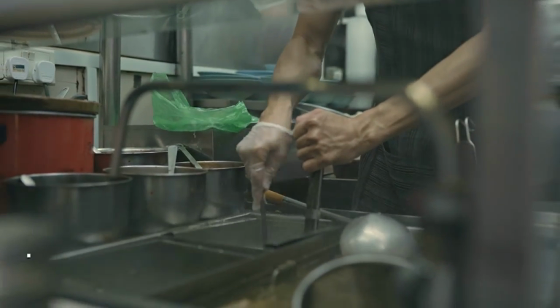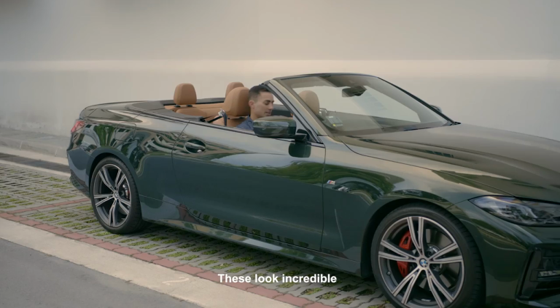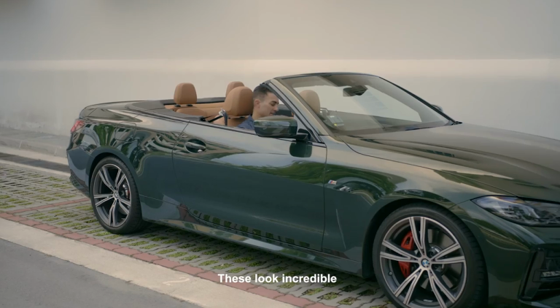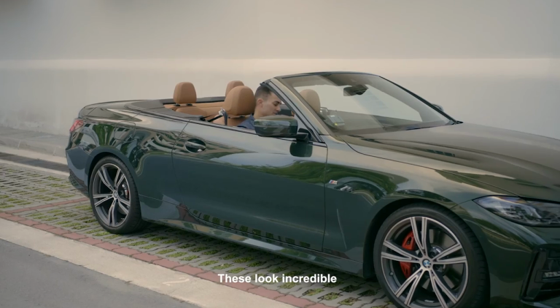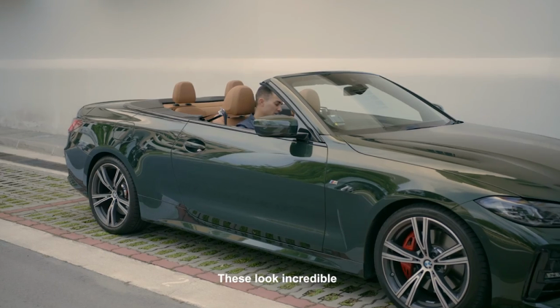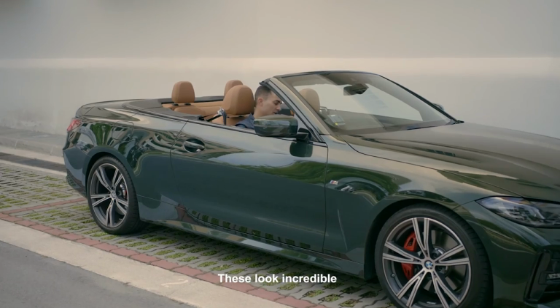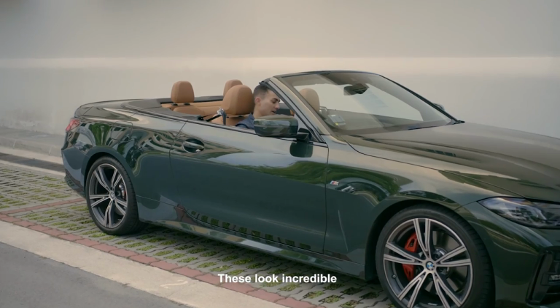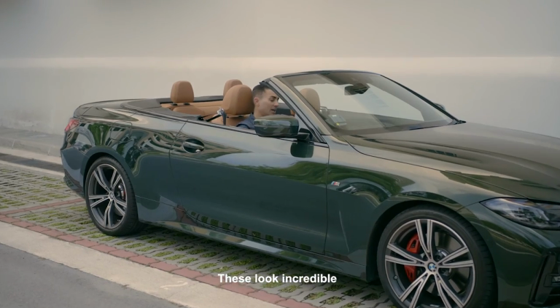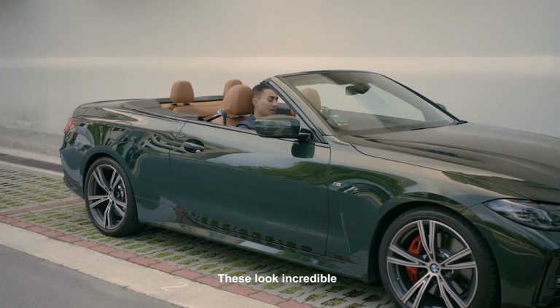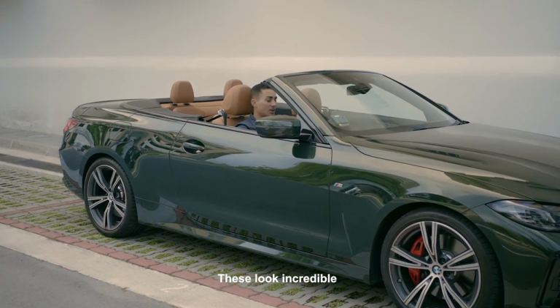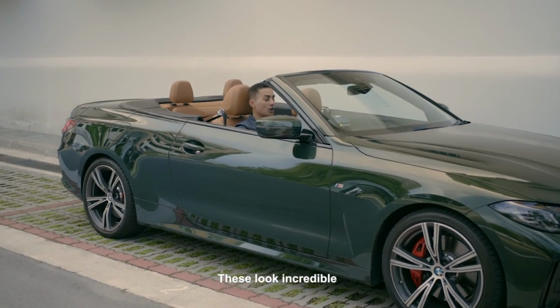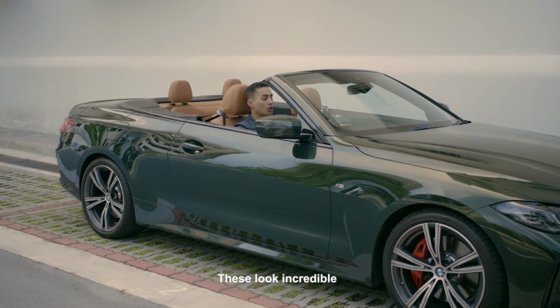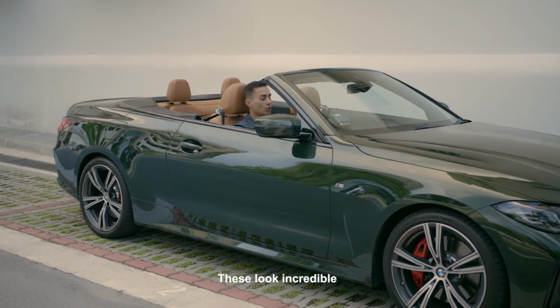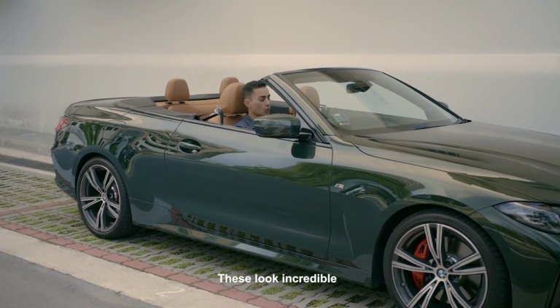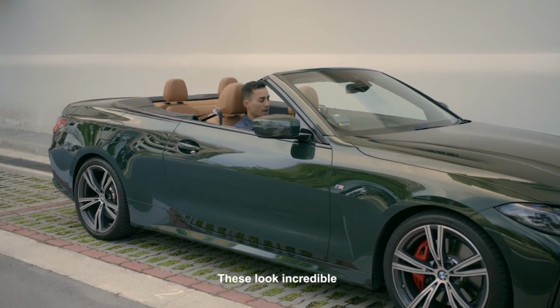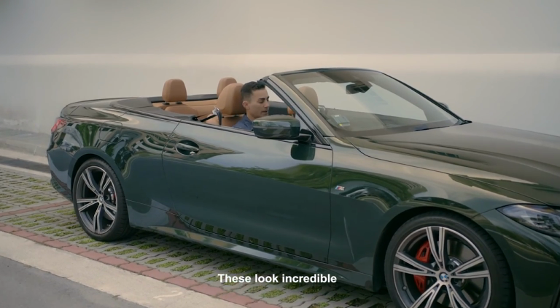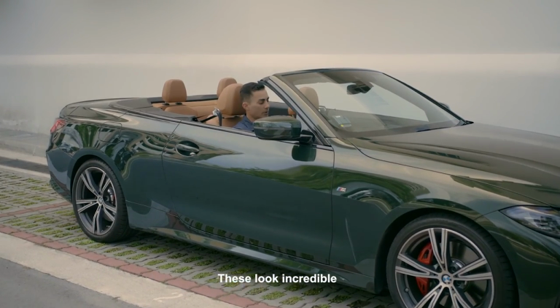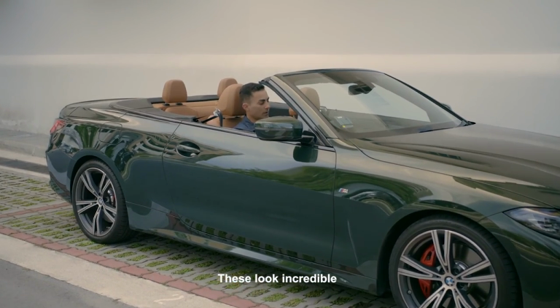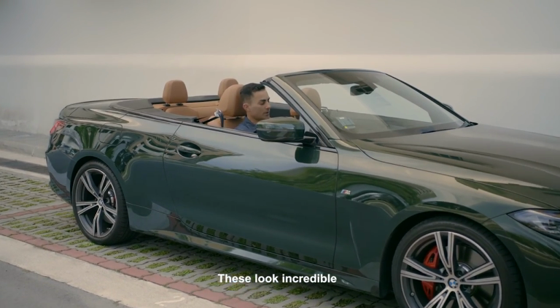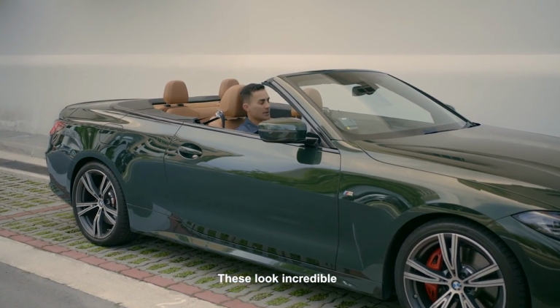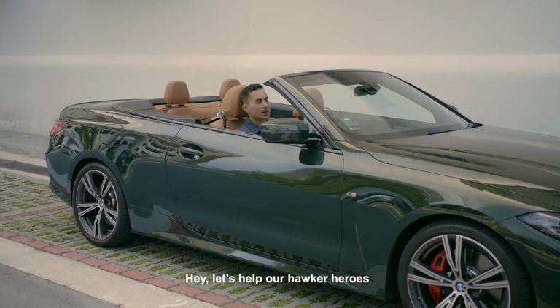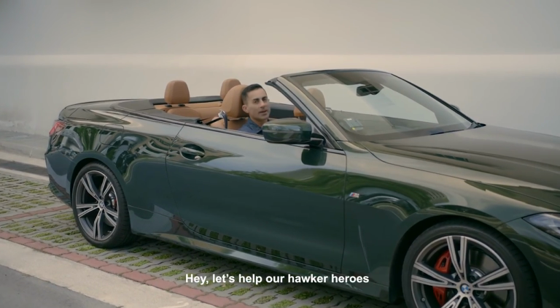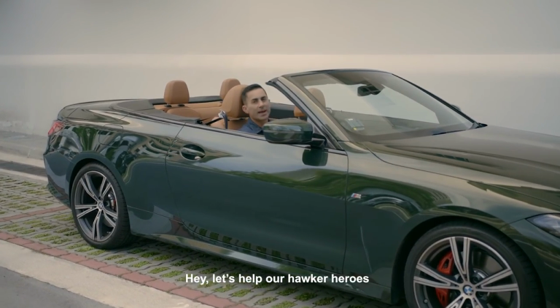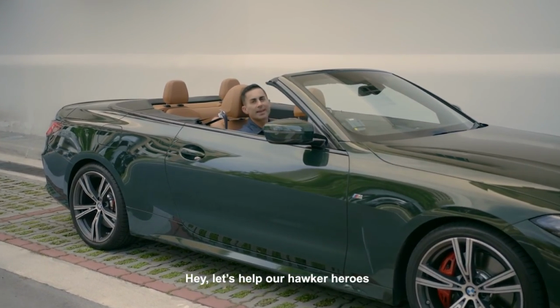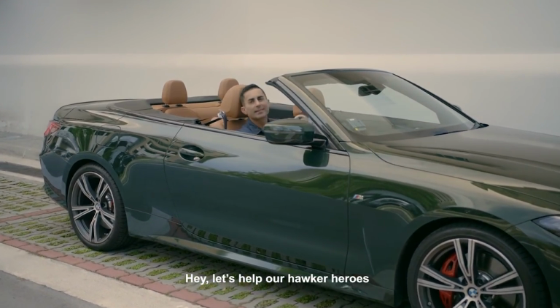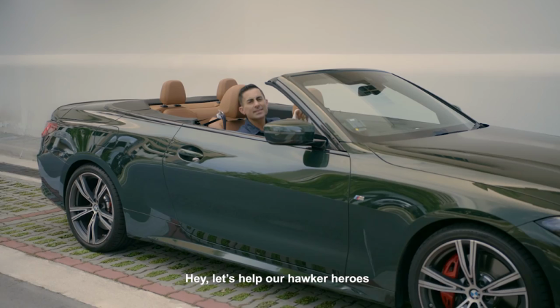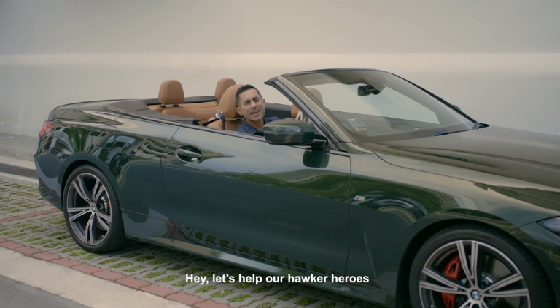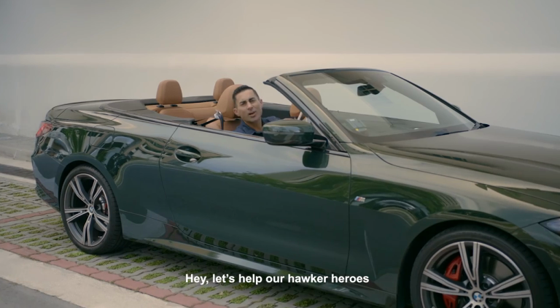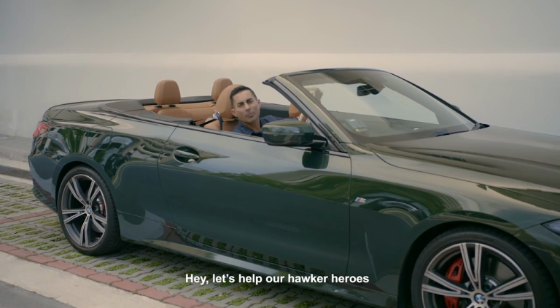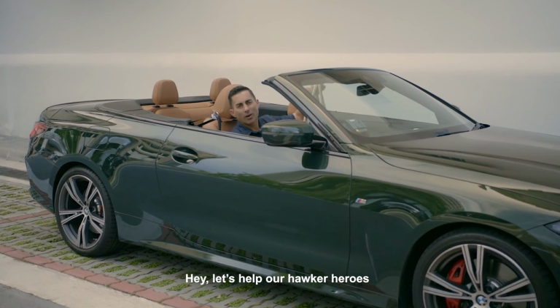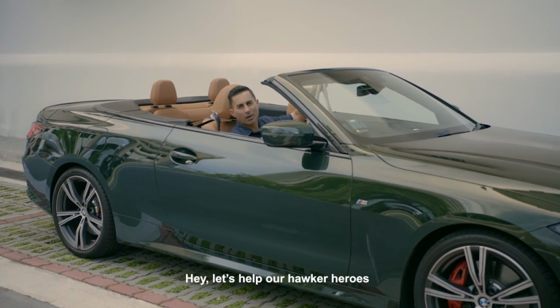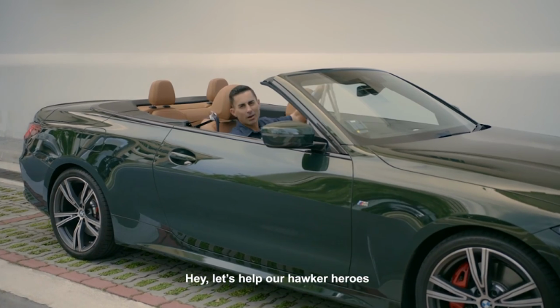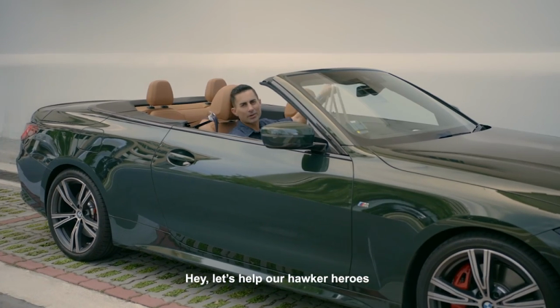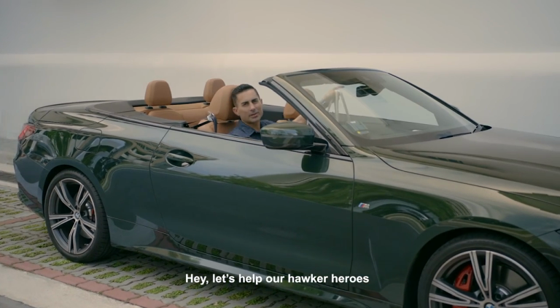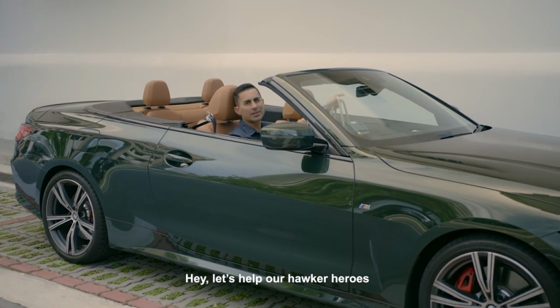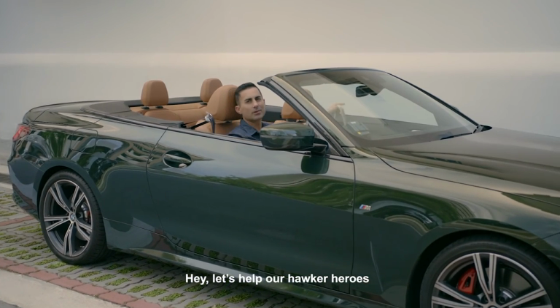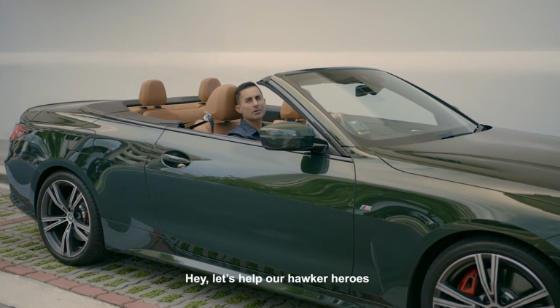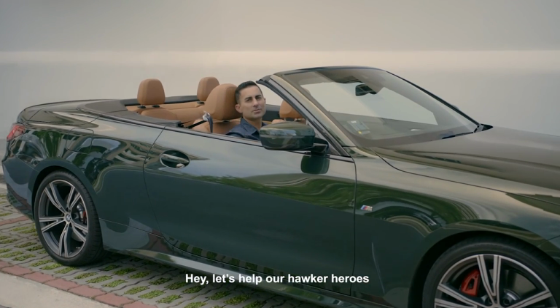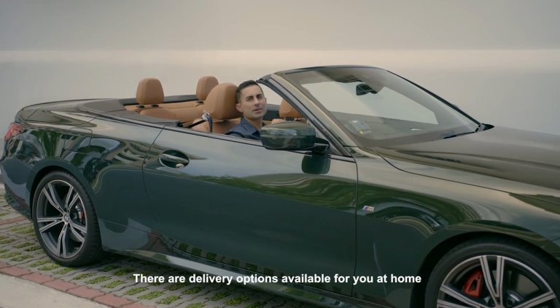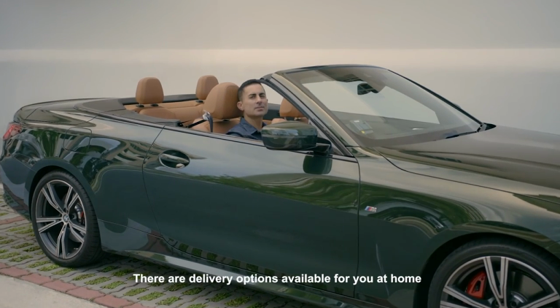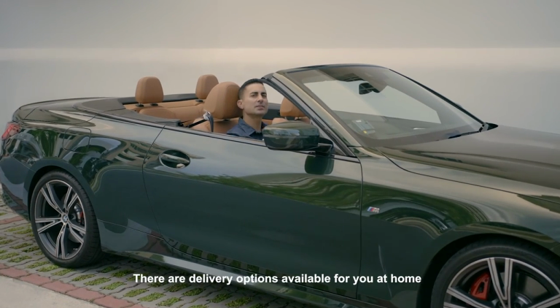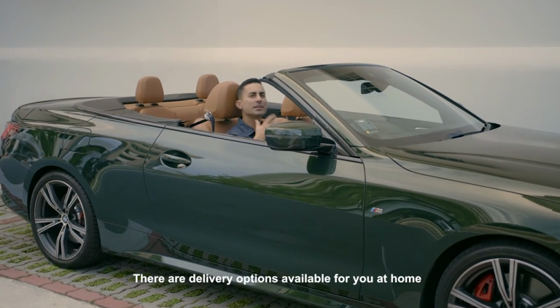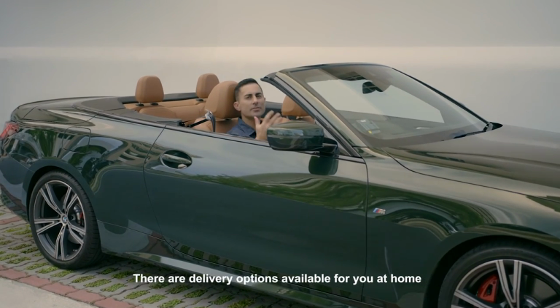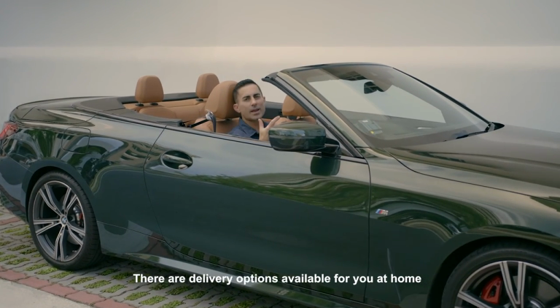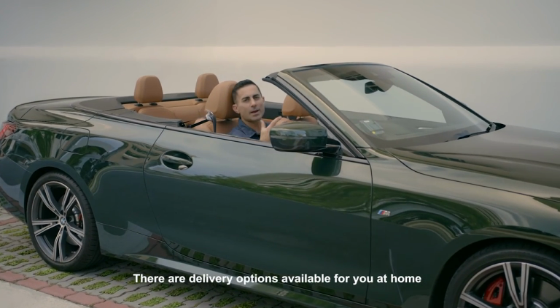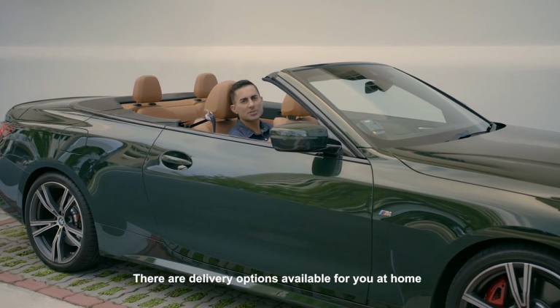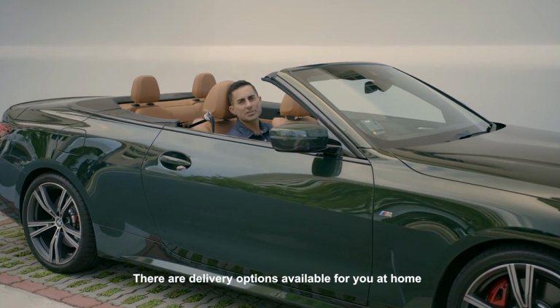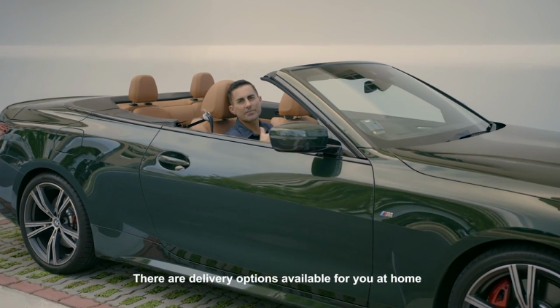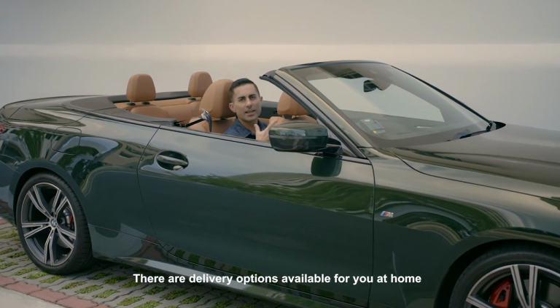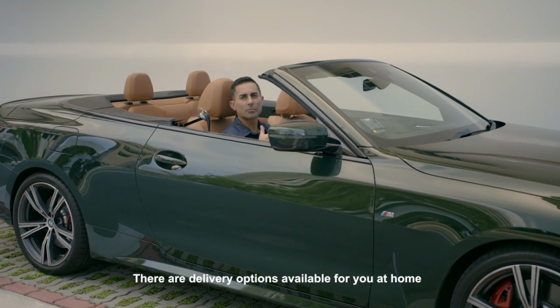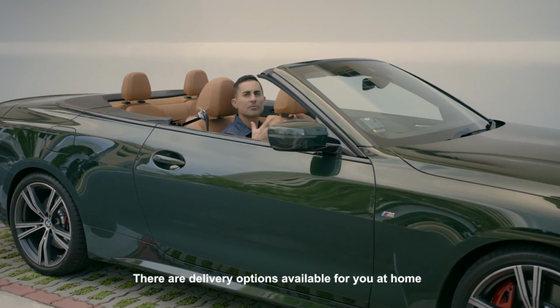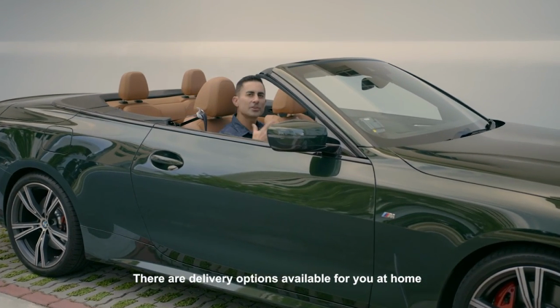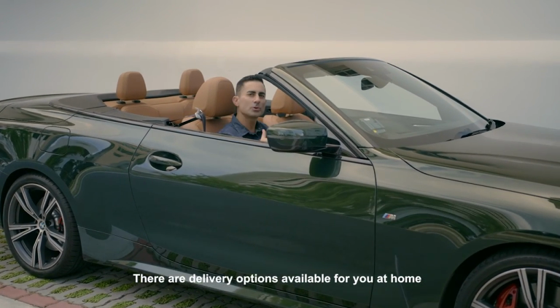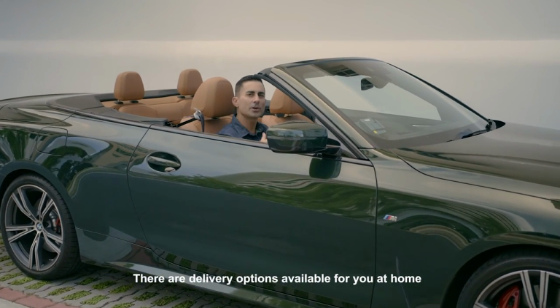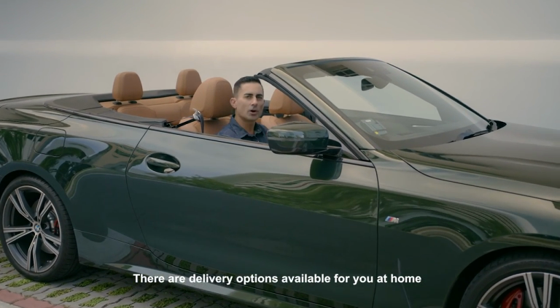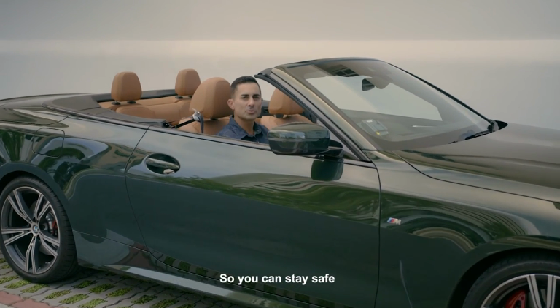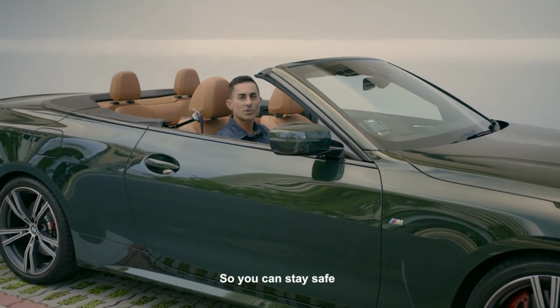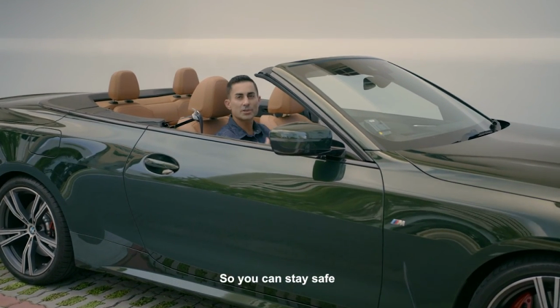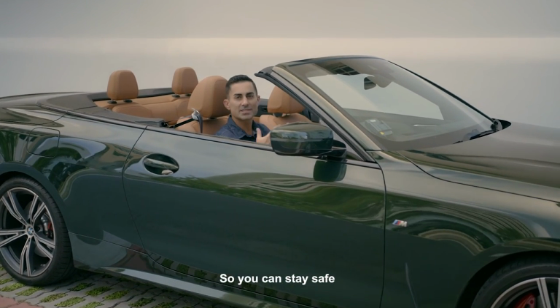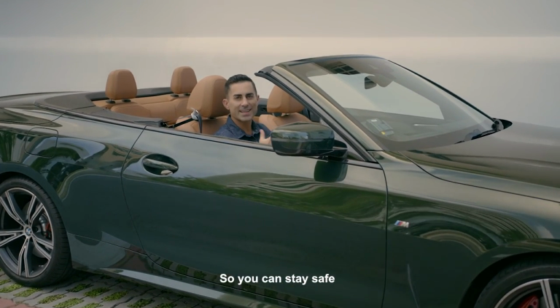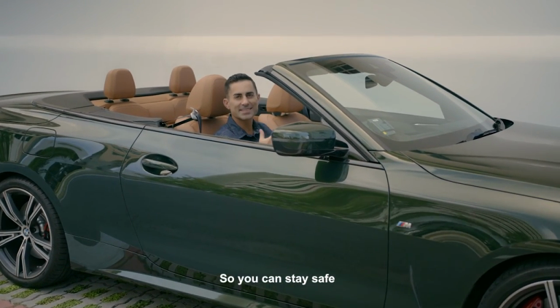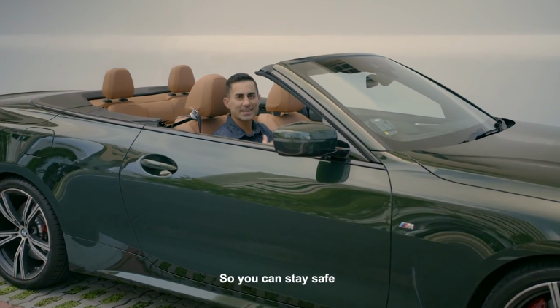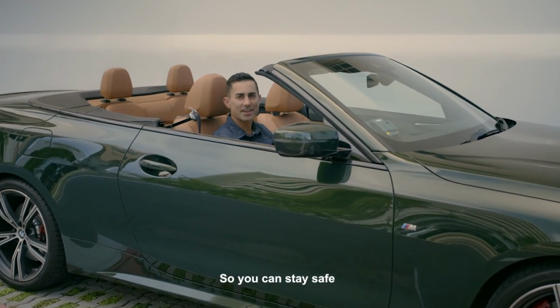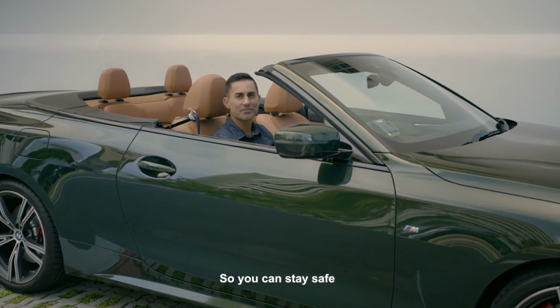These look incredible. Hey, let's help our Hawker heroes — there are delivery options available for you at home so you can stay safe.